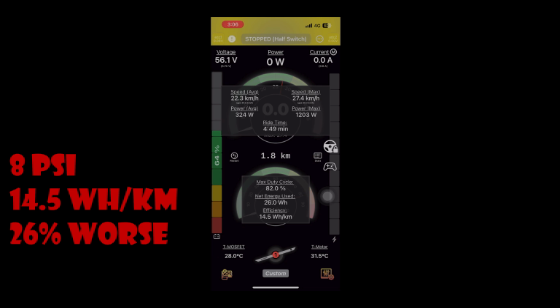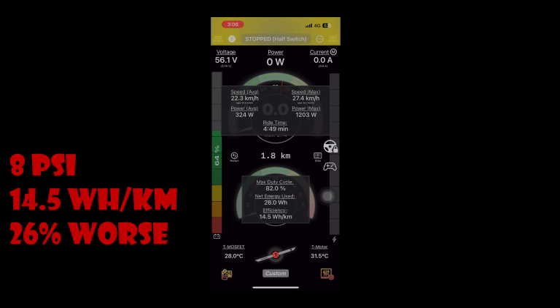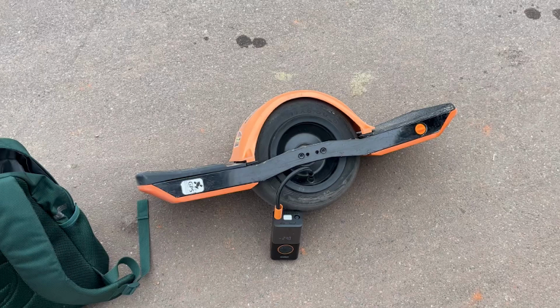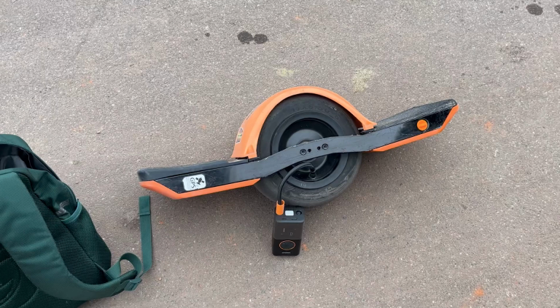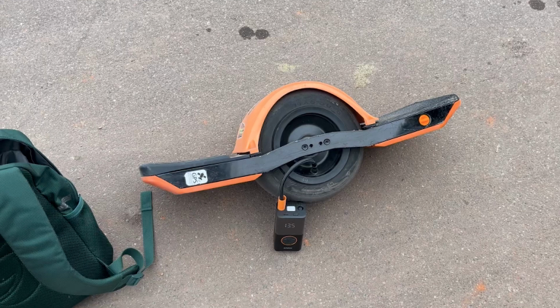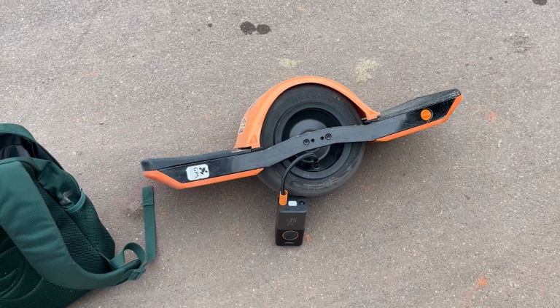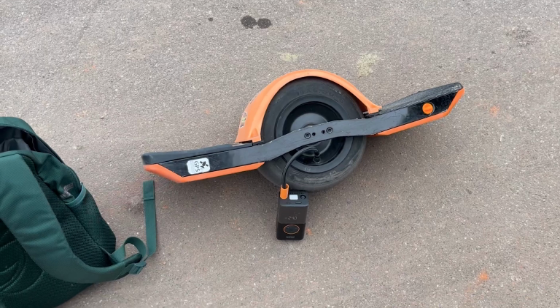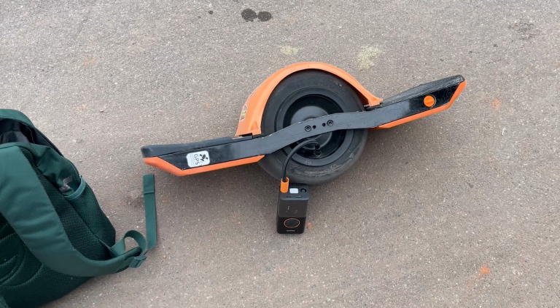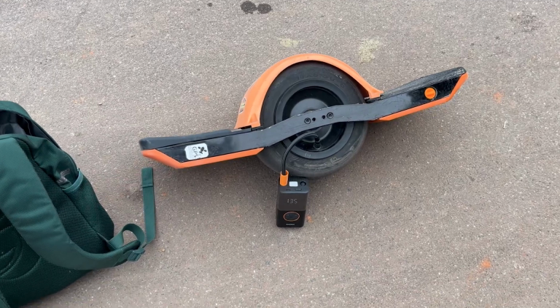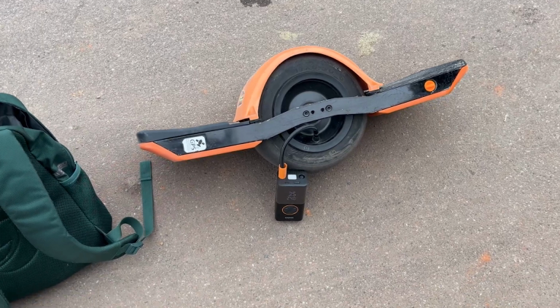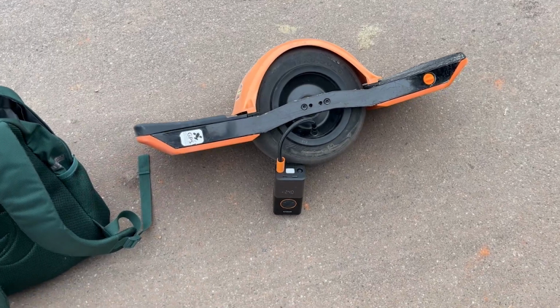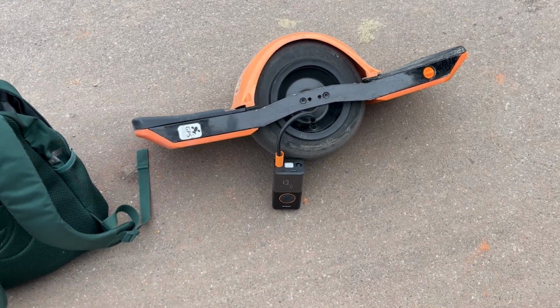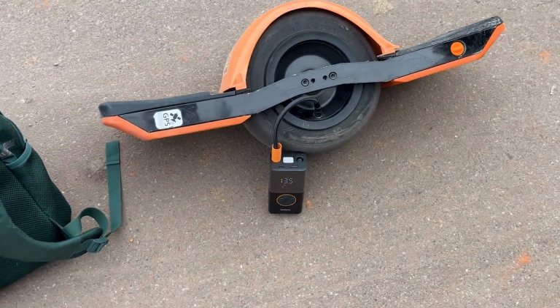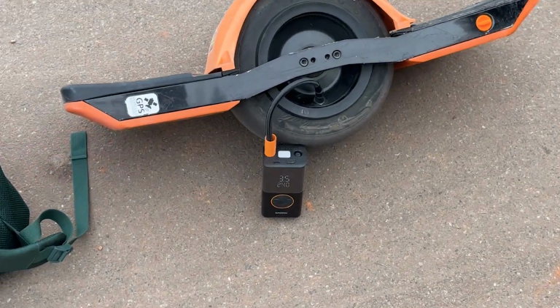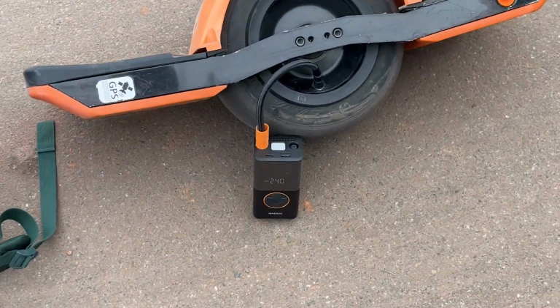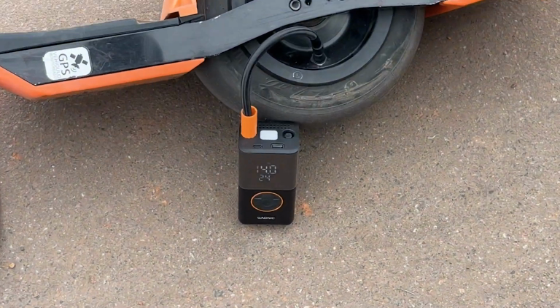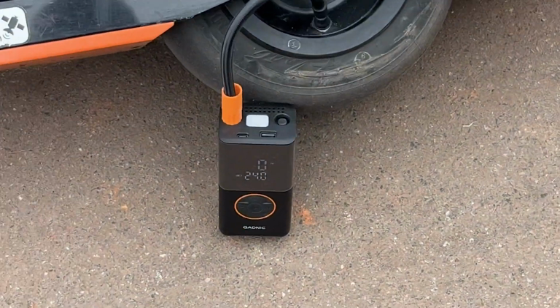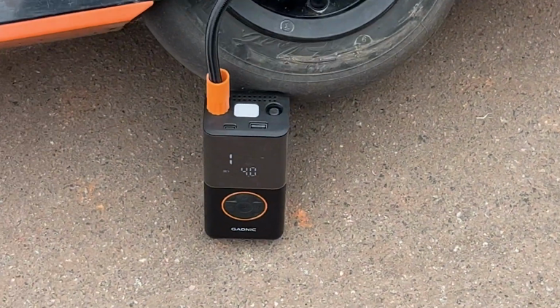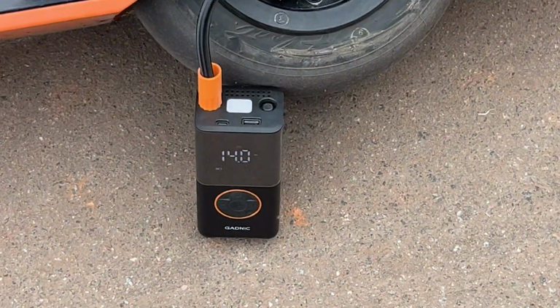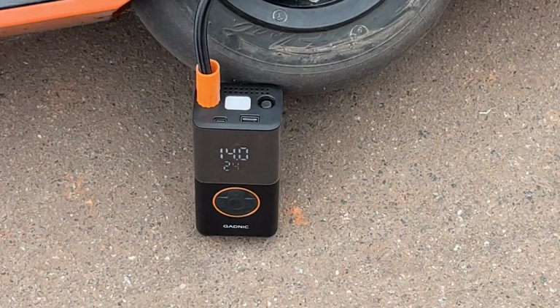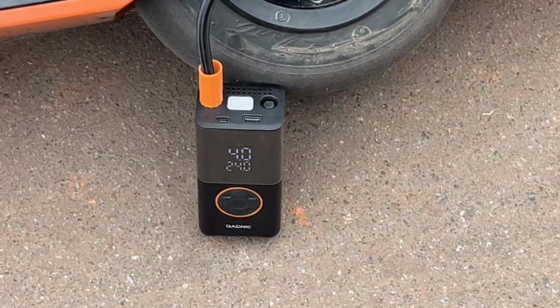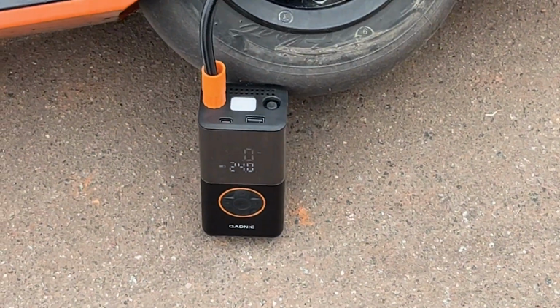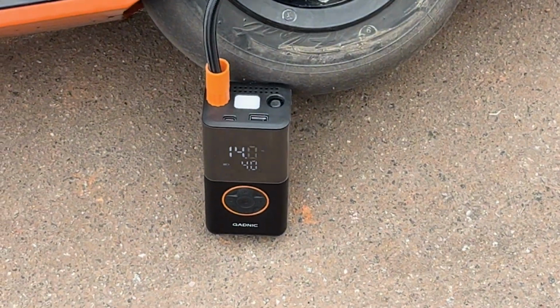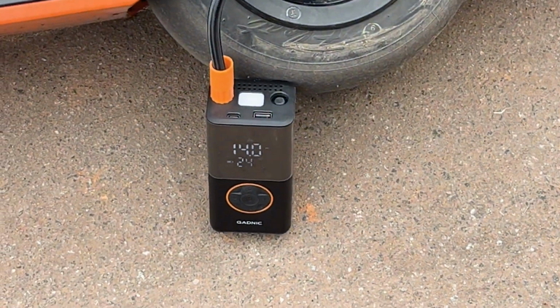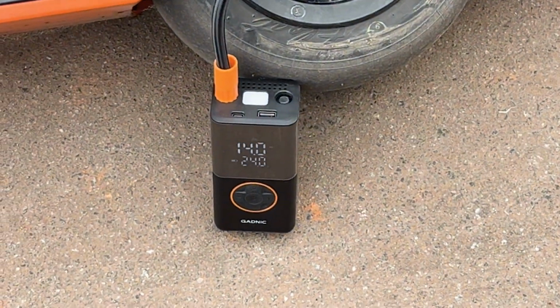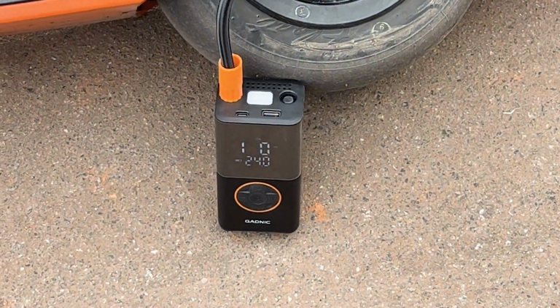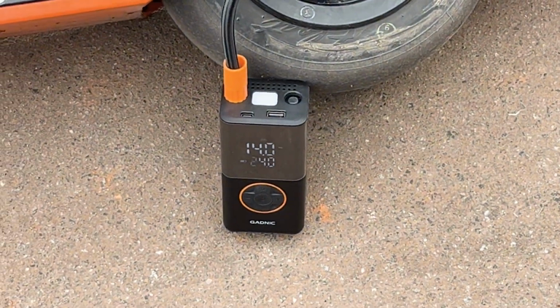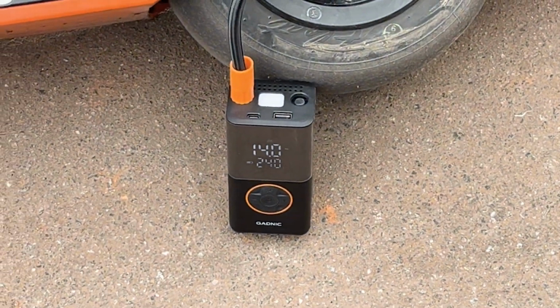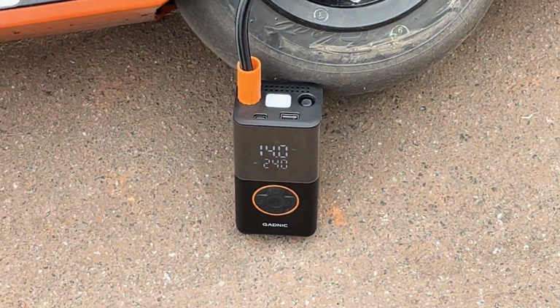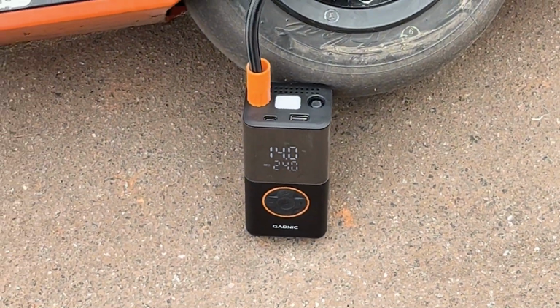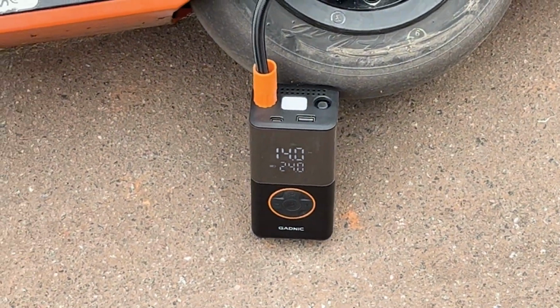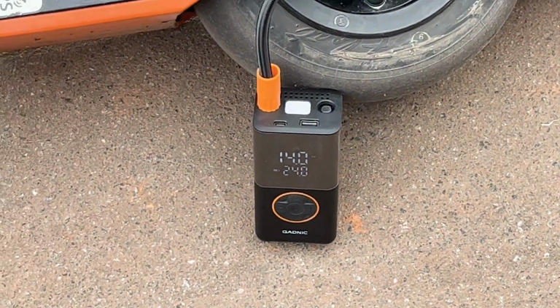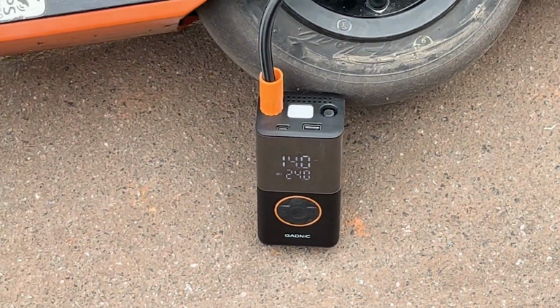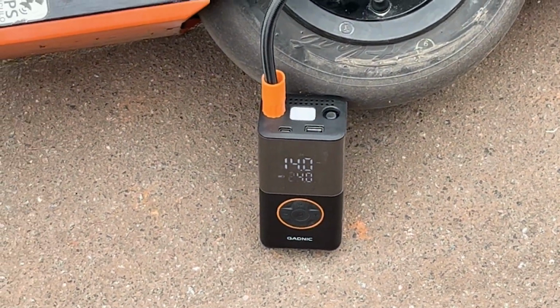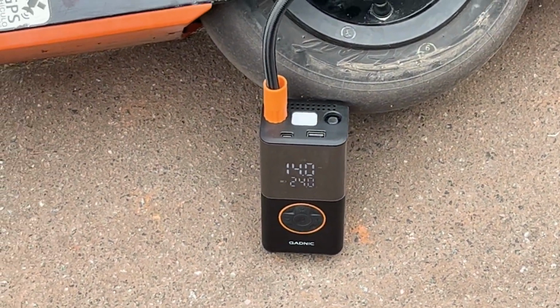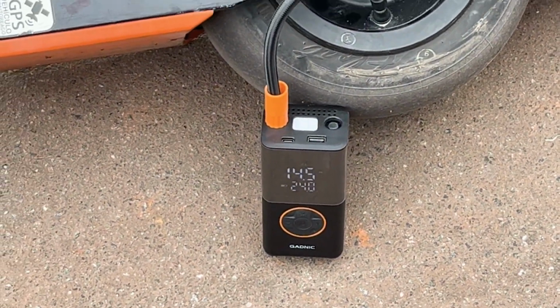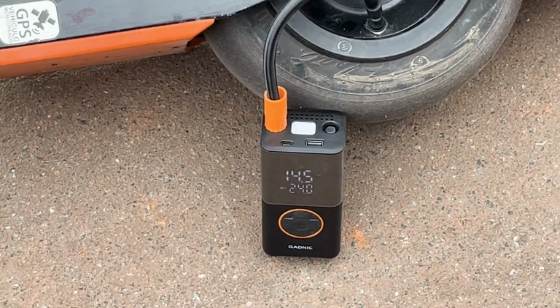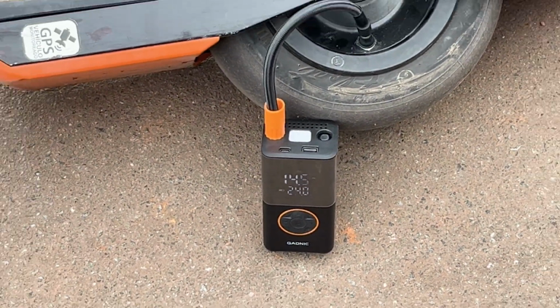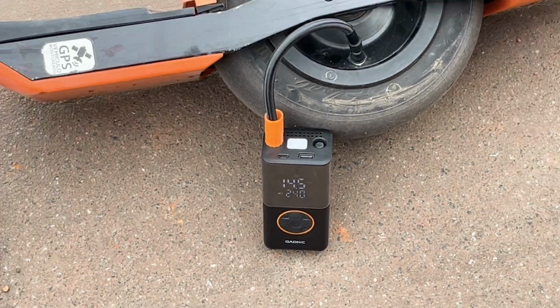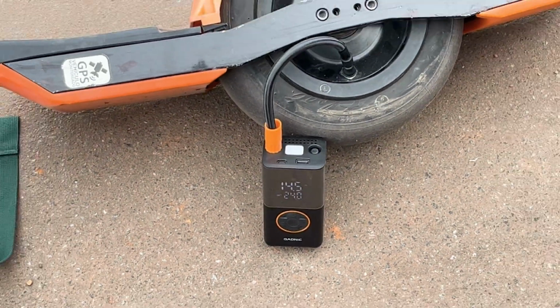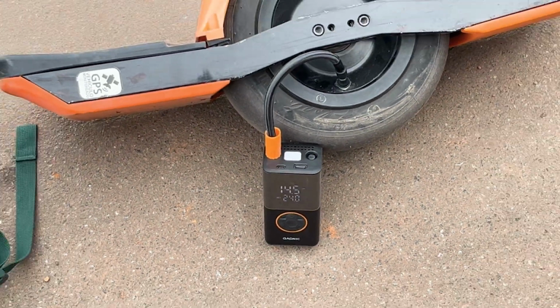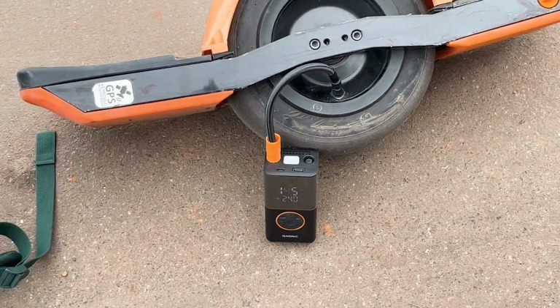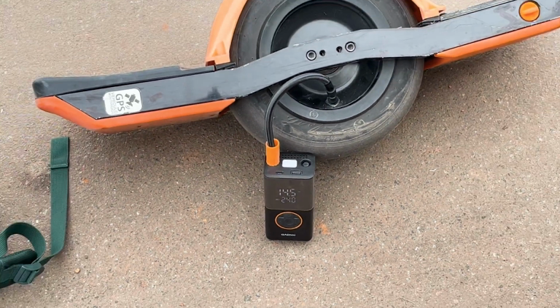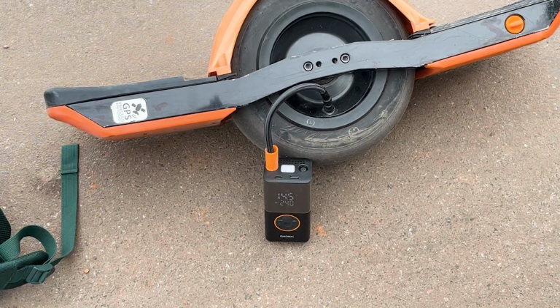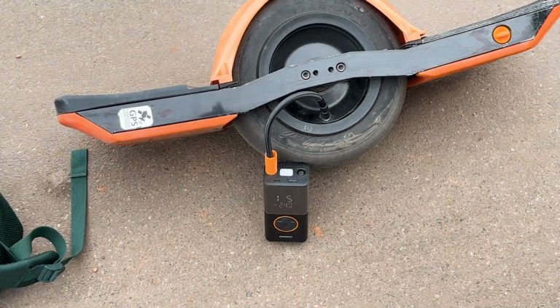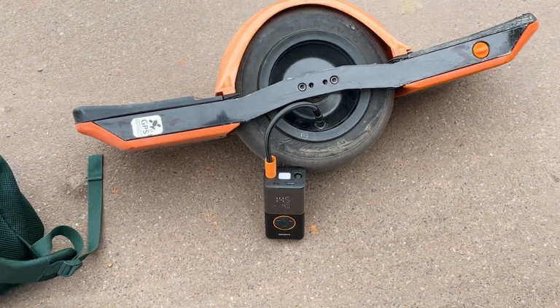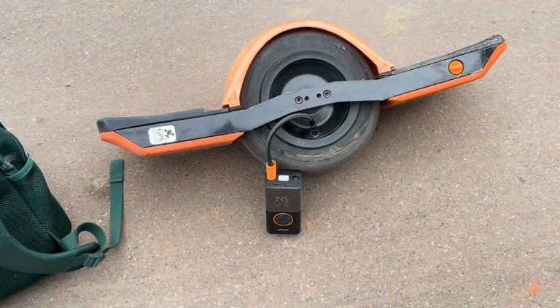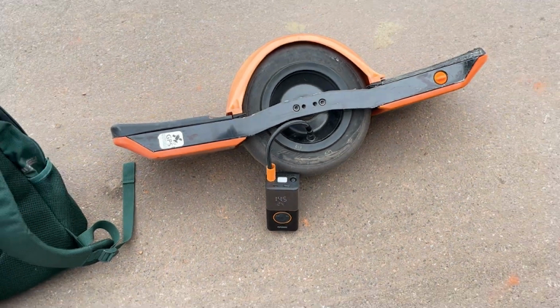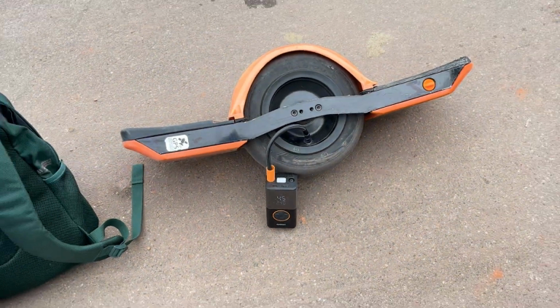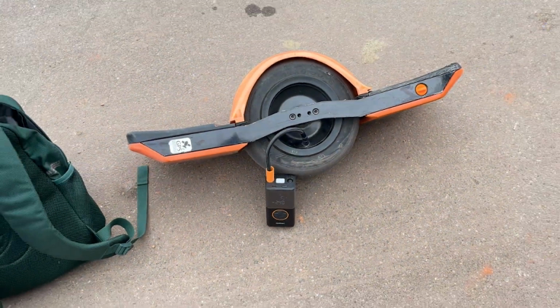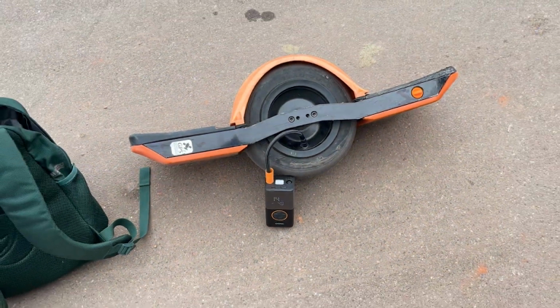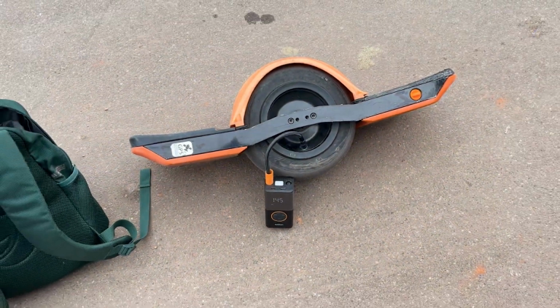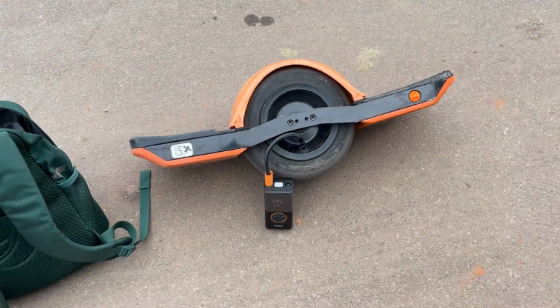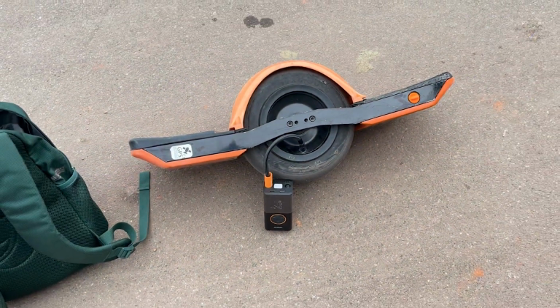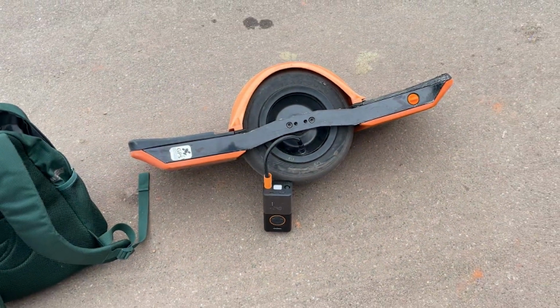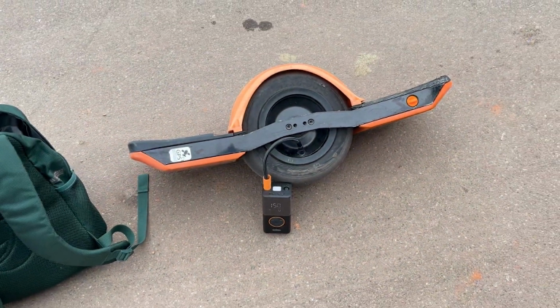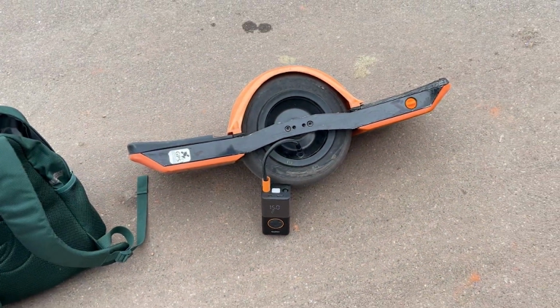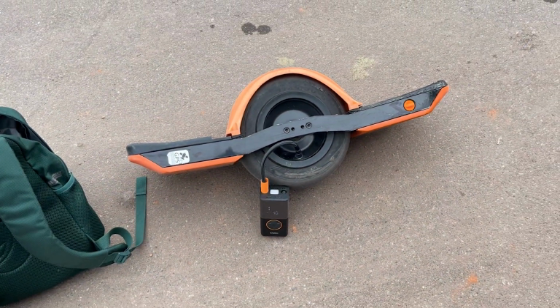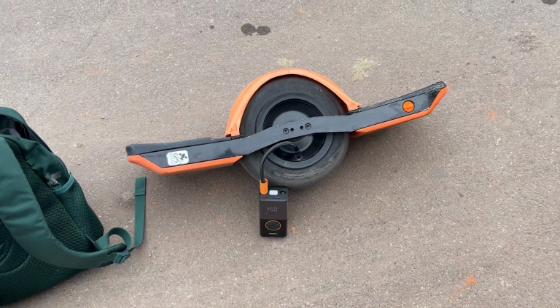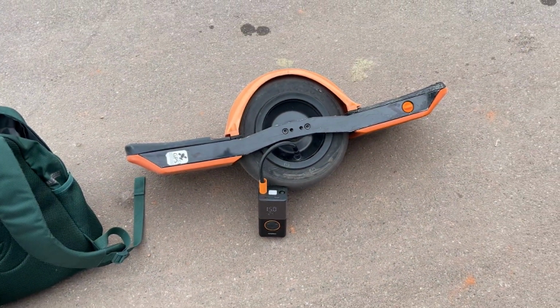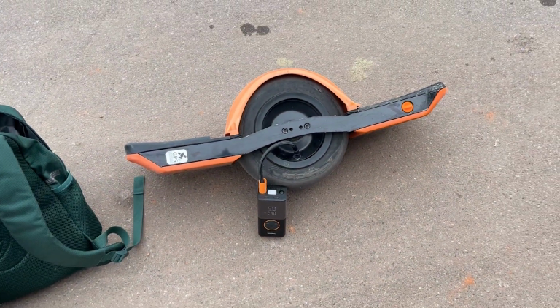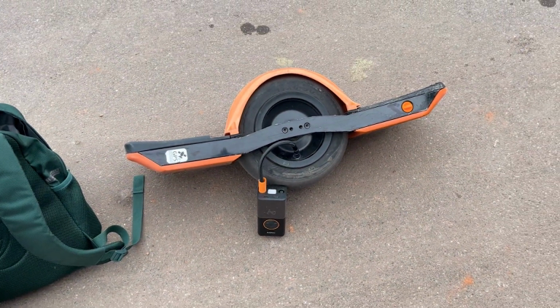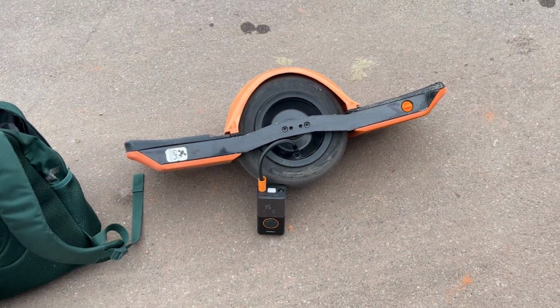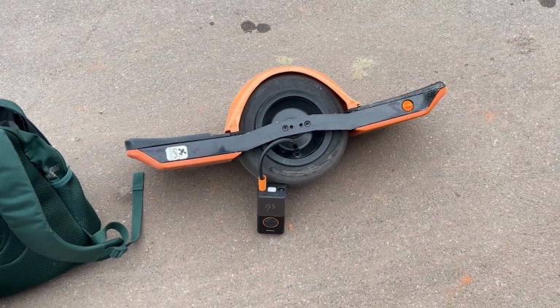Just for the sake of testing, I'm going to try 24 PSI, which is 15% of my body weight. Since we're doing experiments, I figured, what the hell.